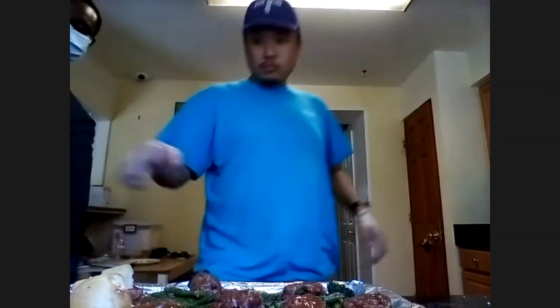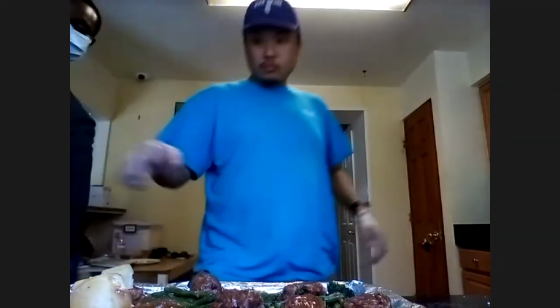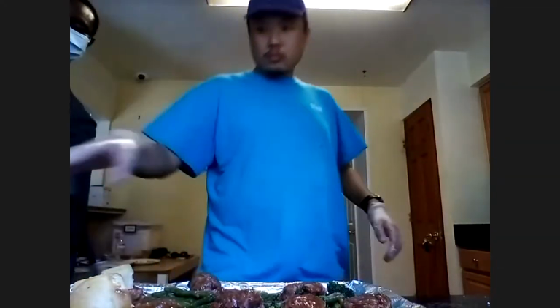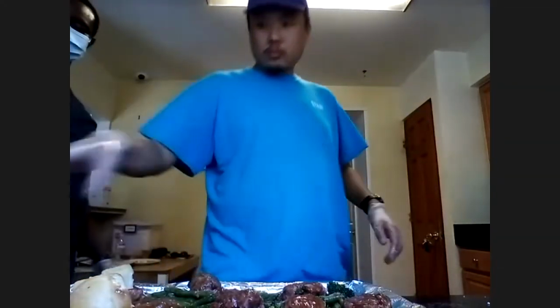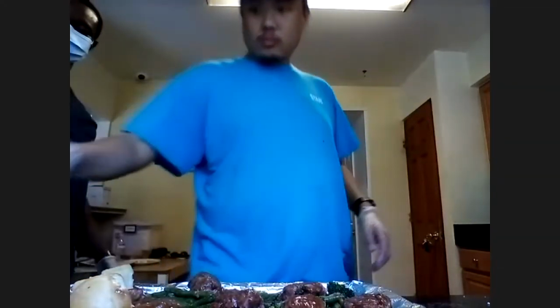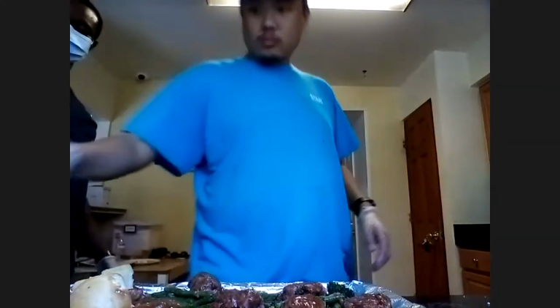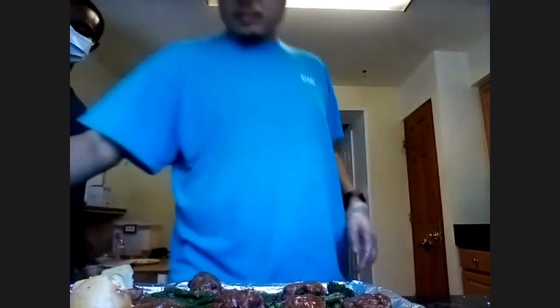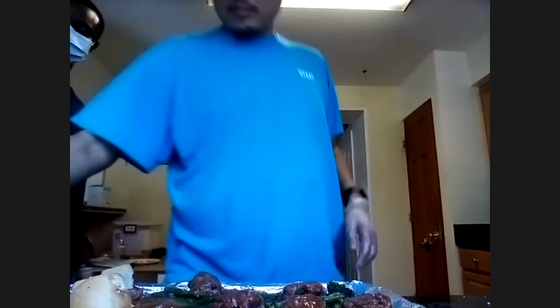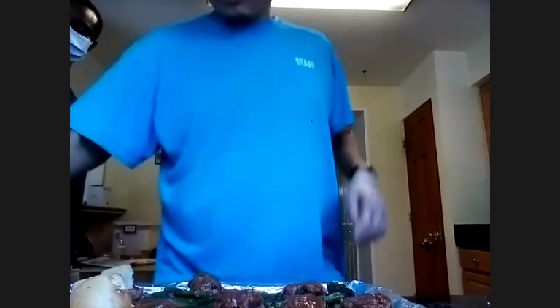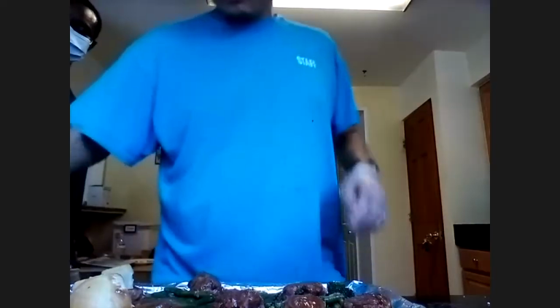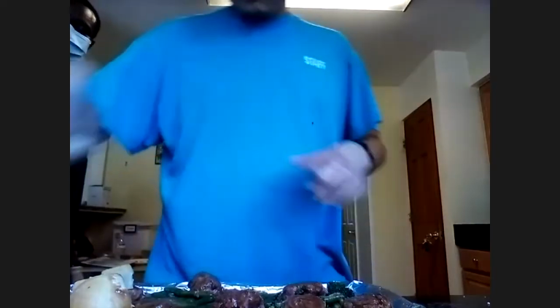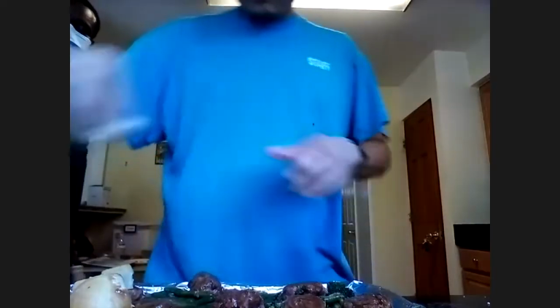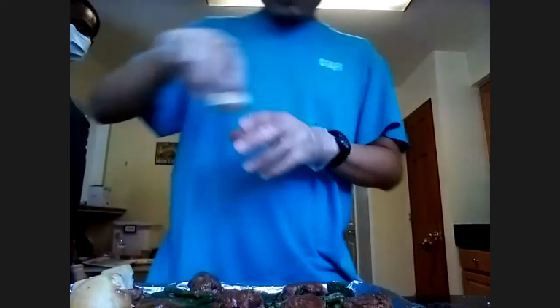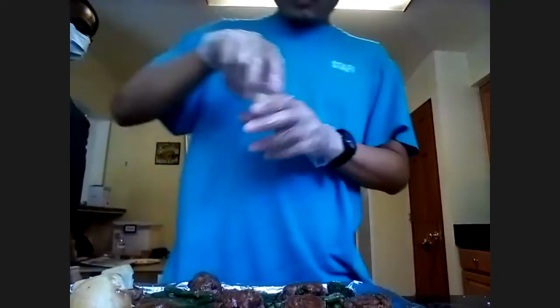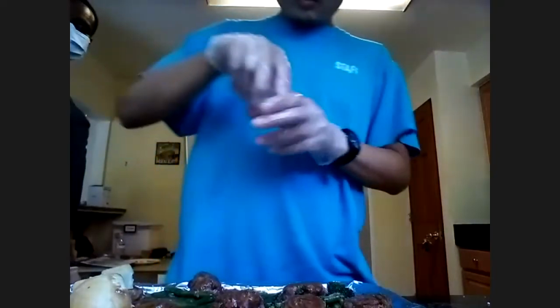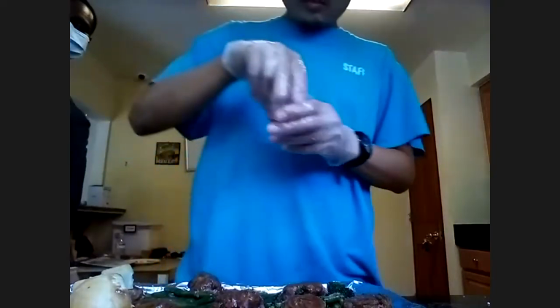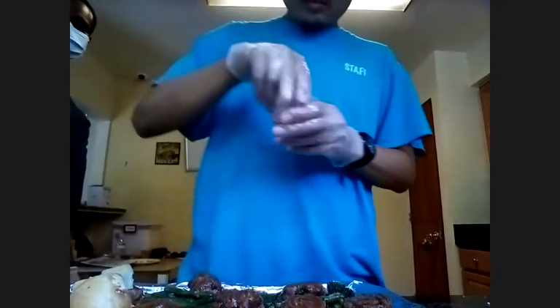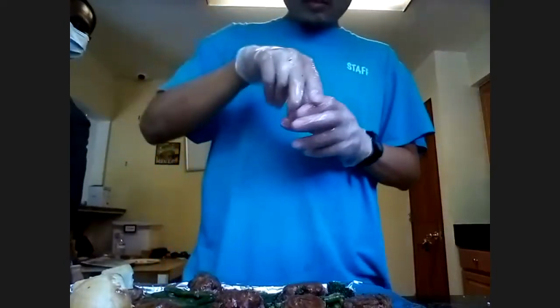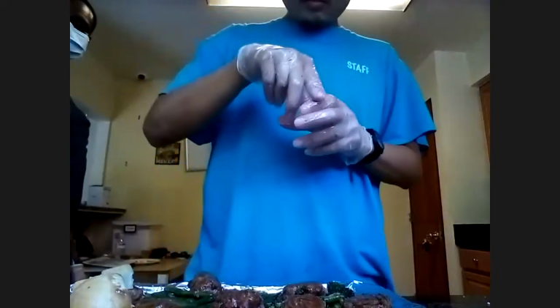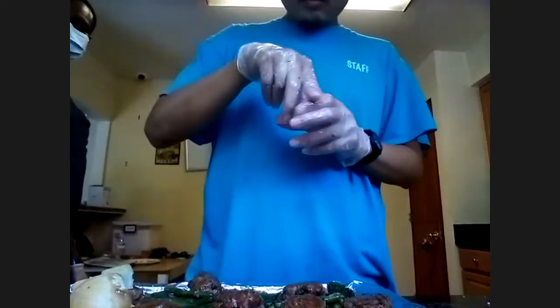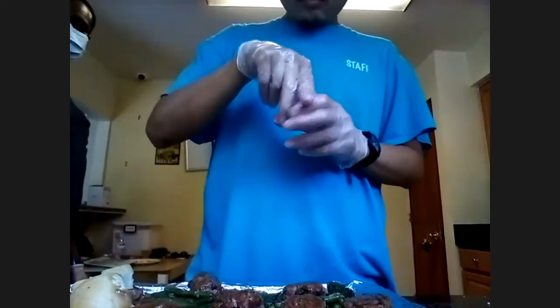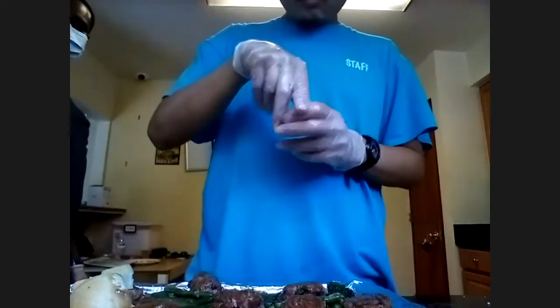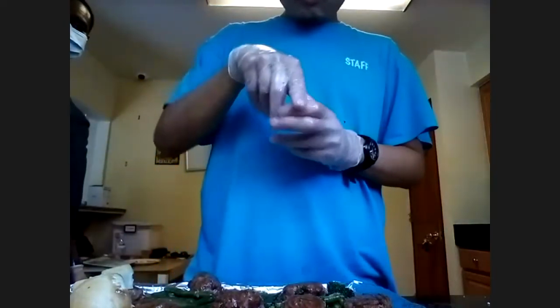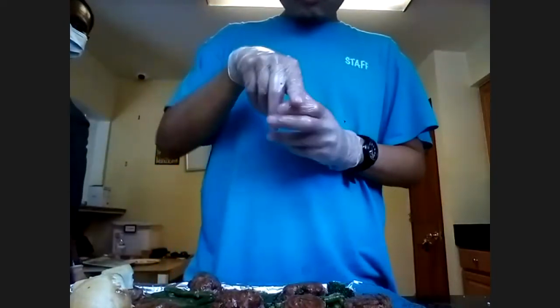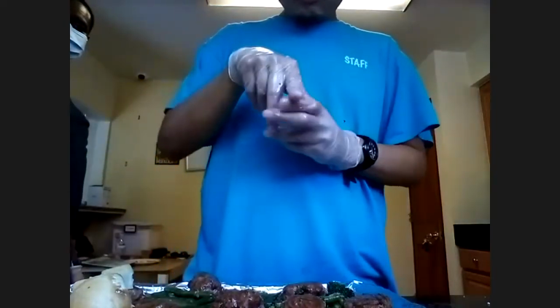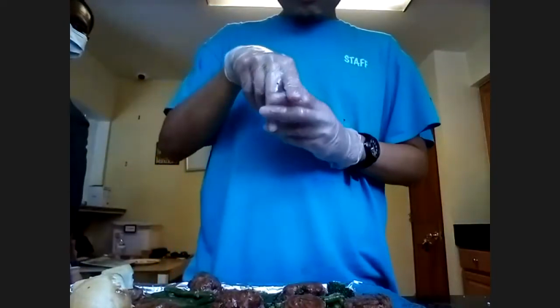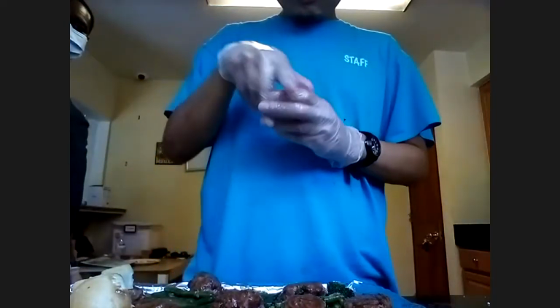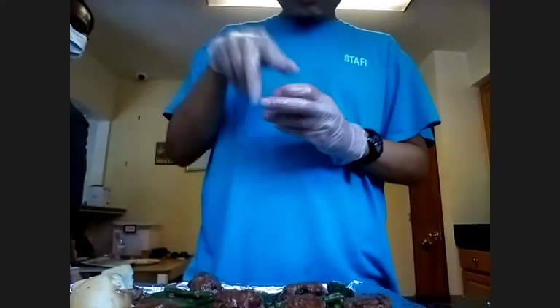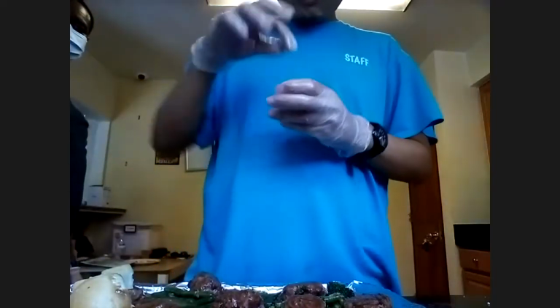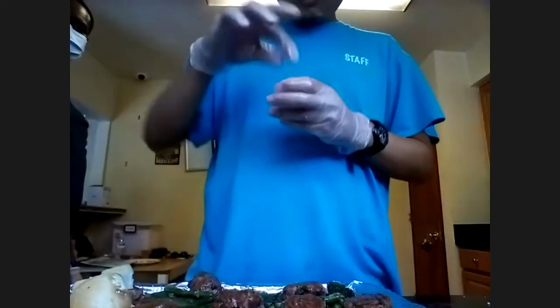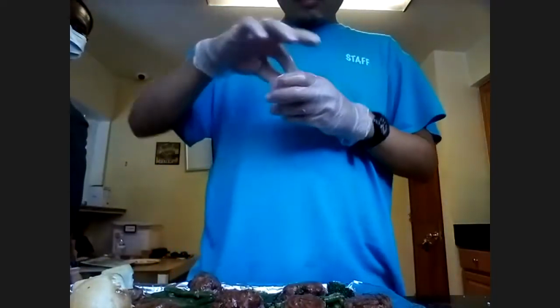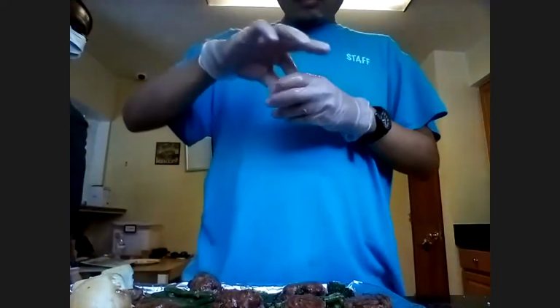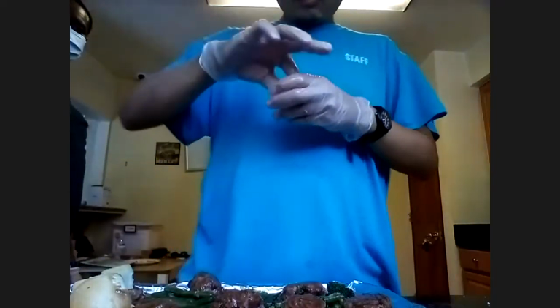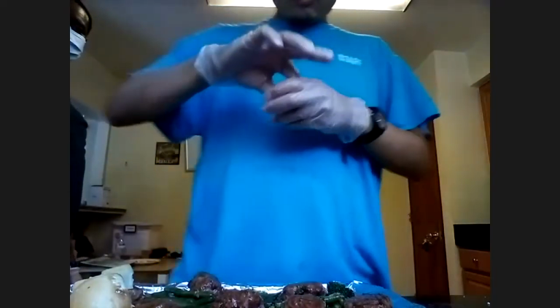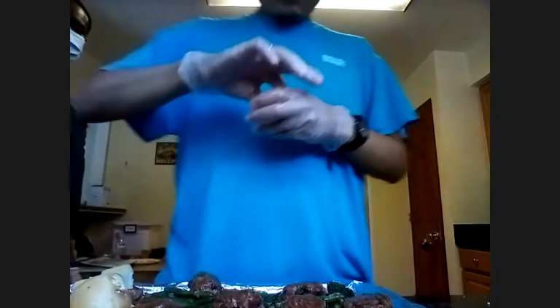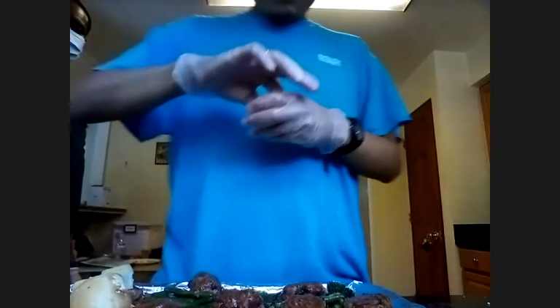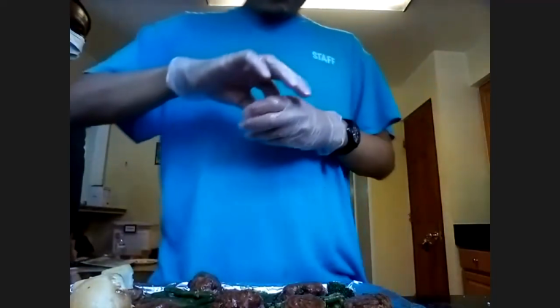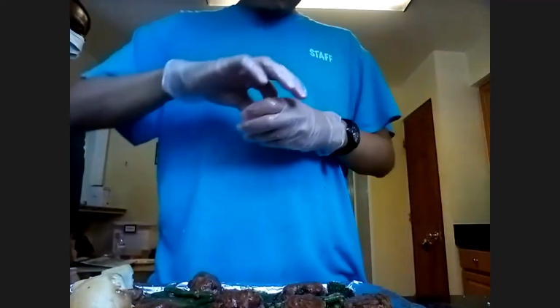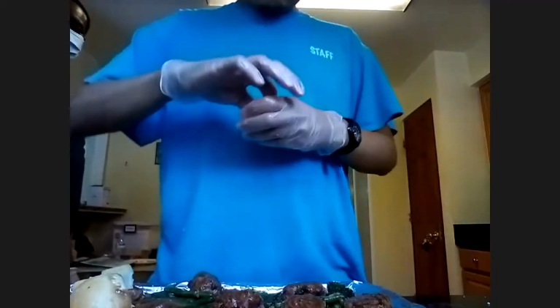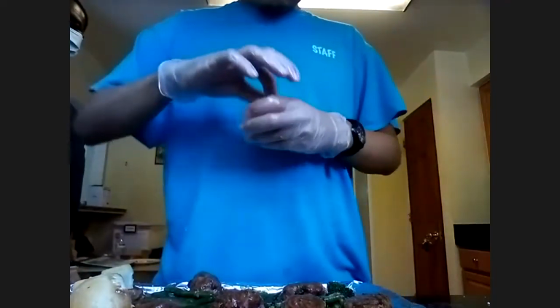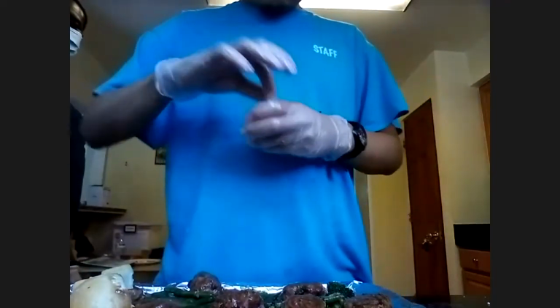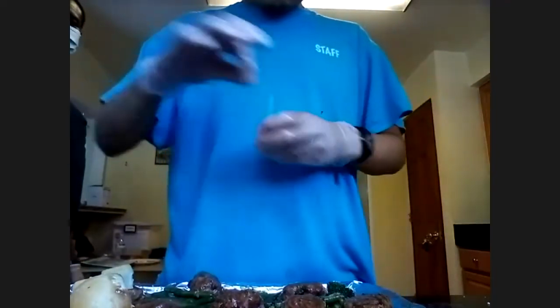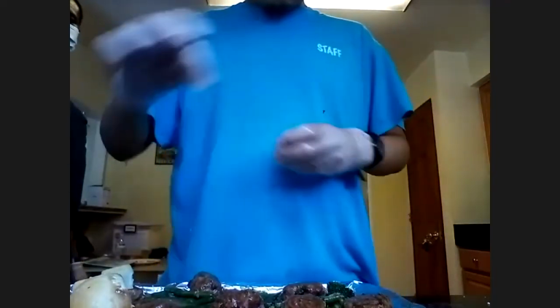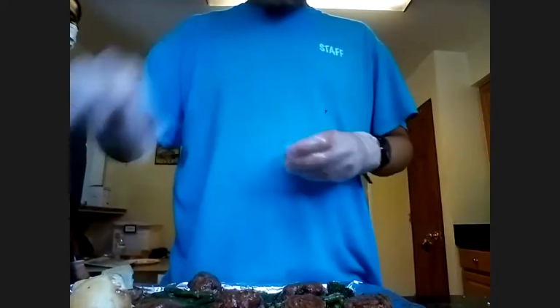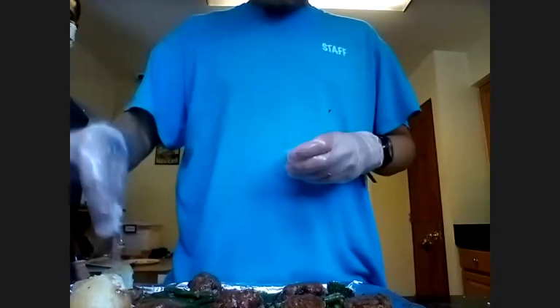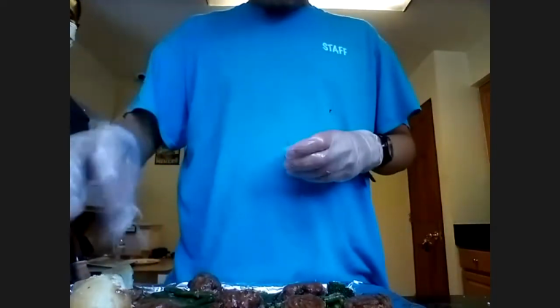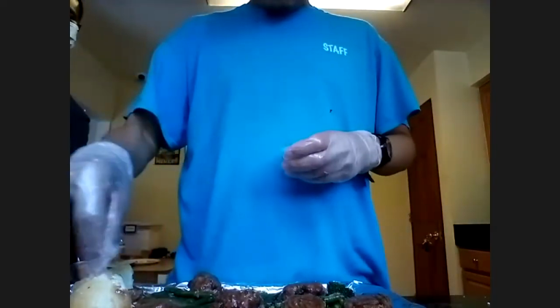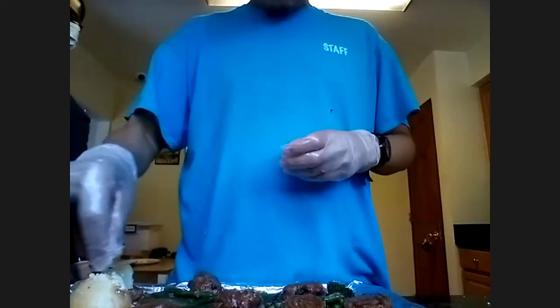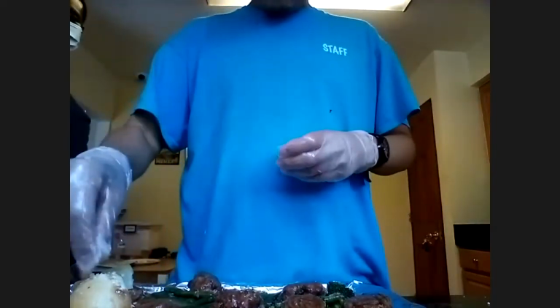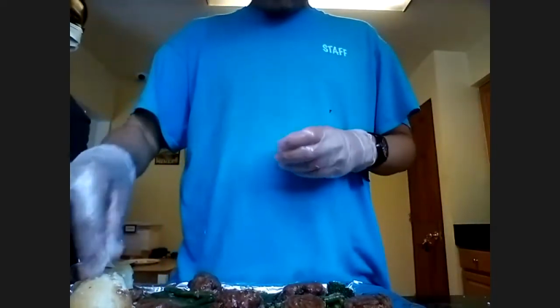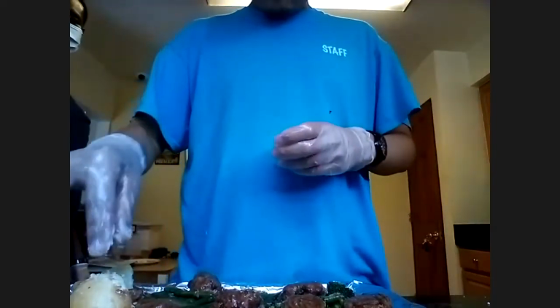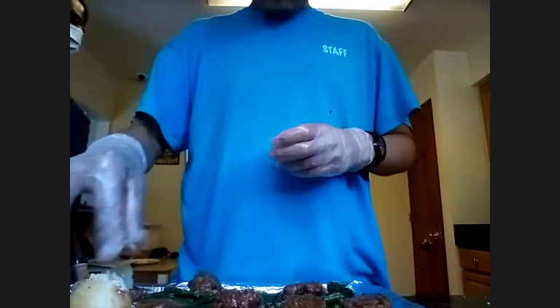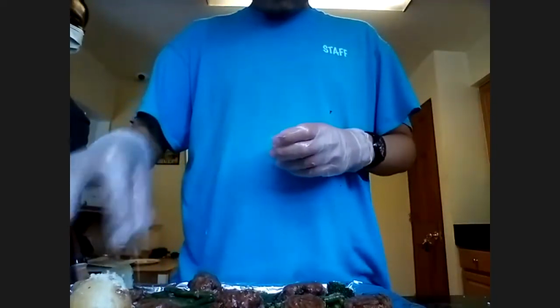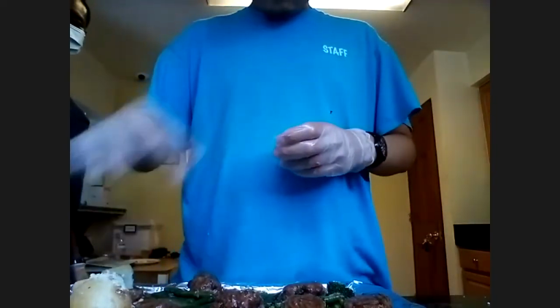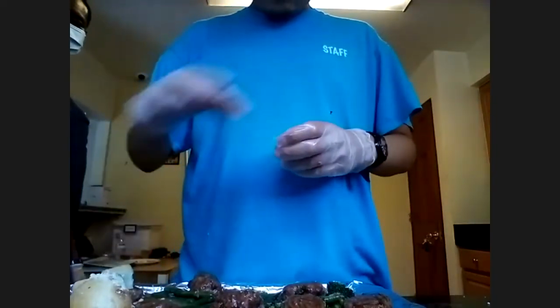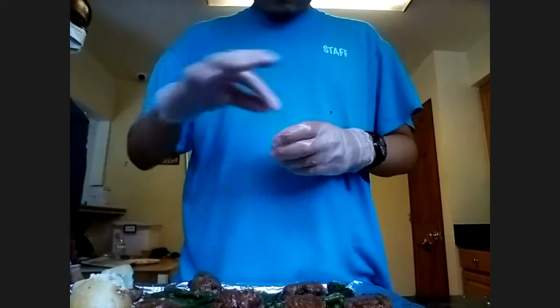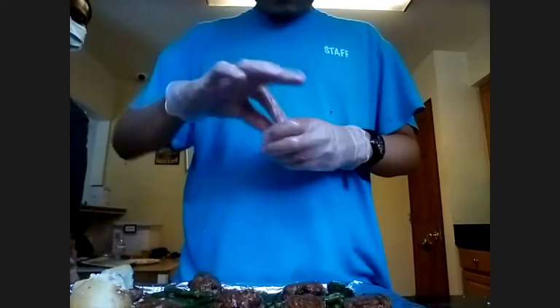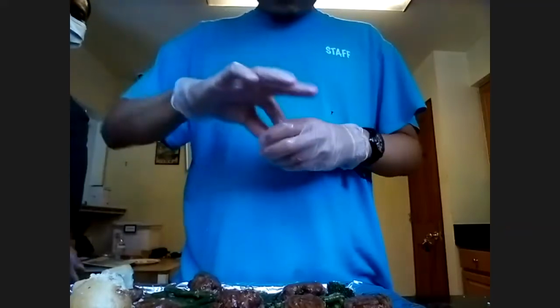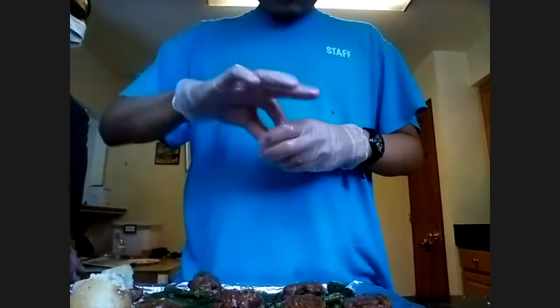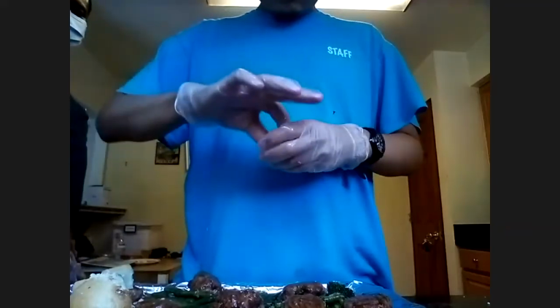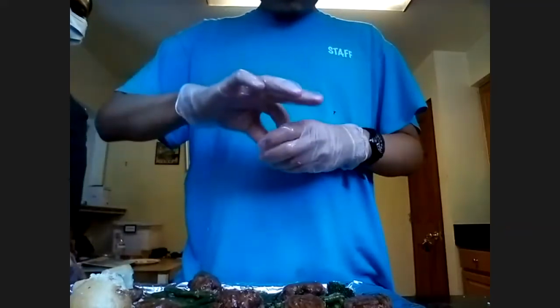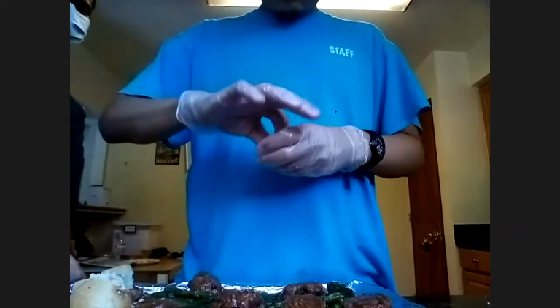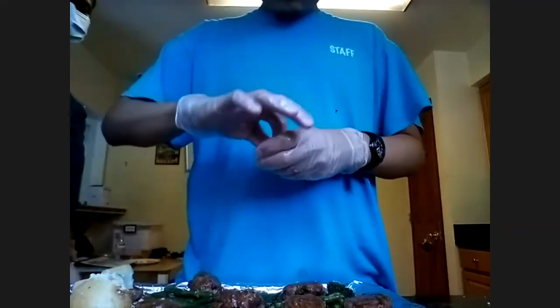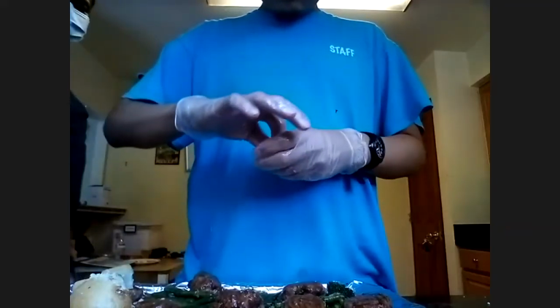Beautiful. Let's add our — remember, sprinkle, not pour. Sprinkle it. Fantastic. Bravo, sir.